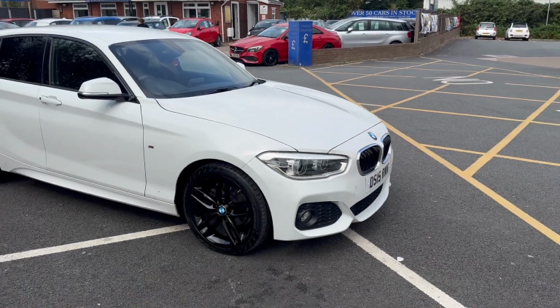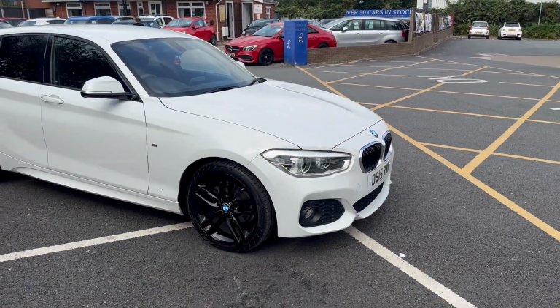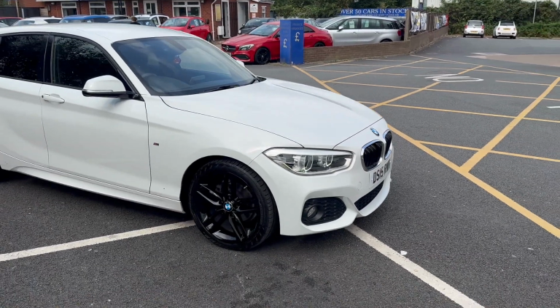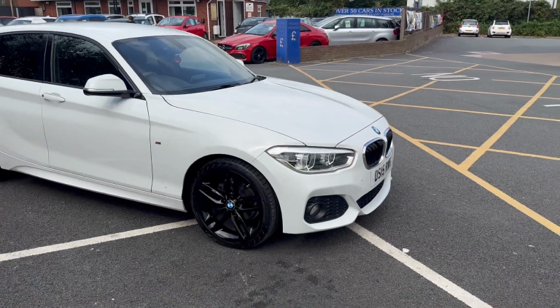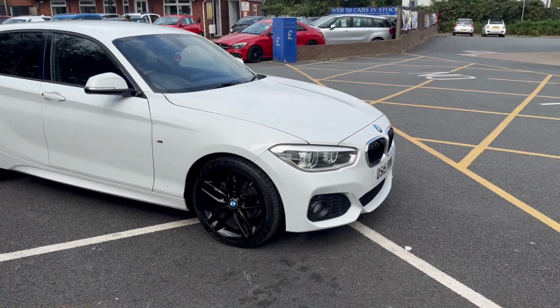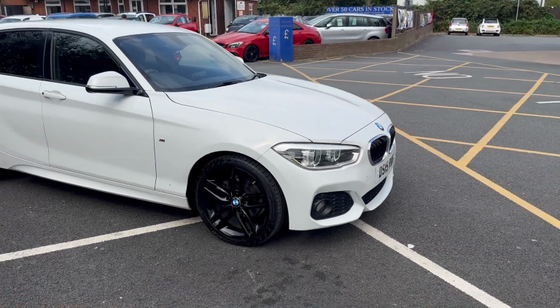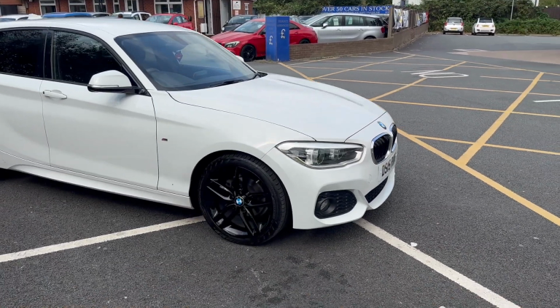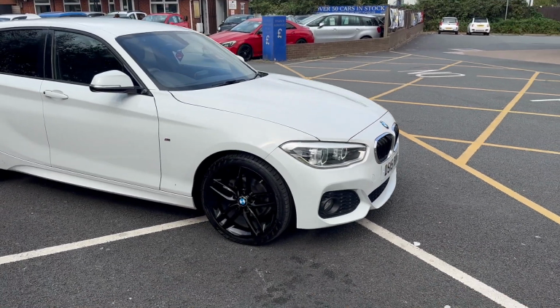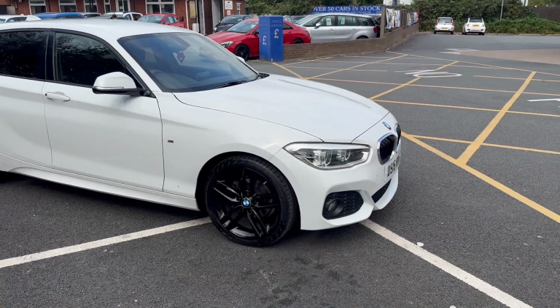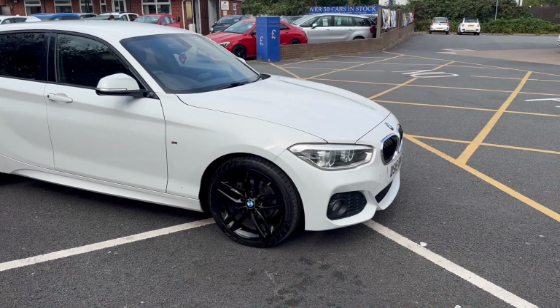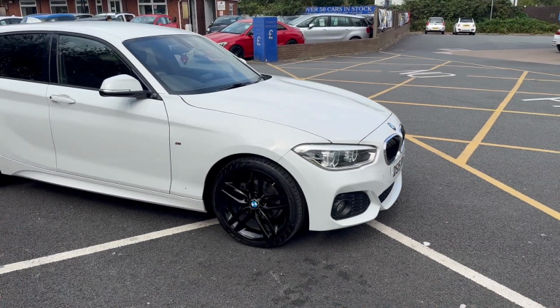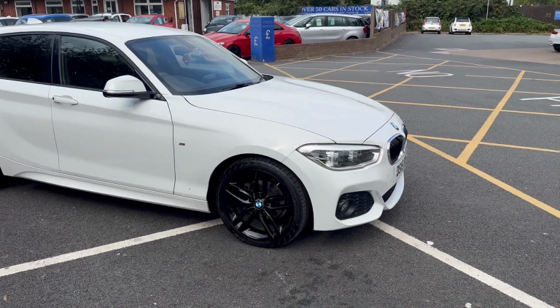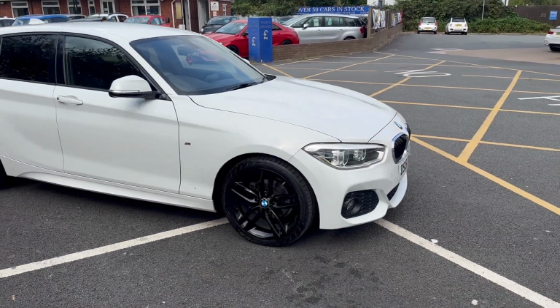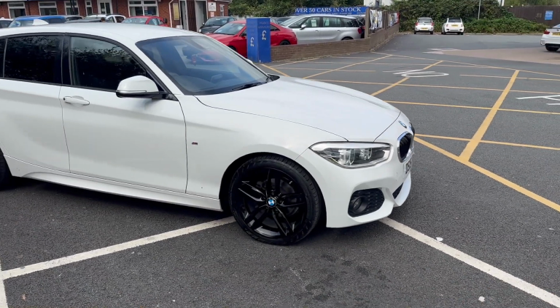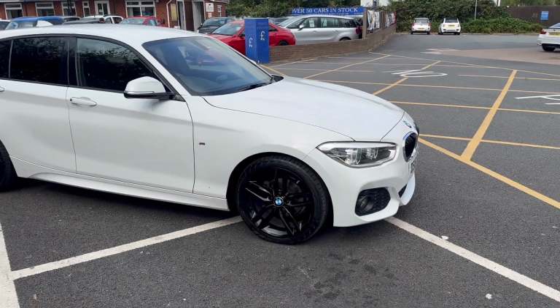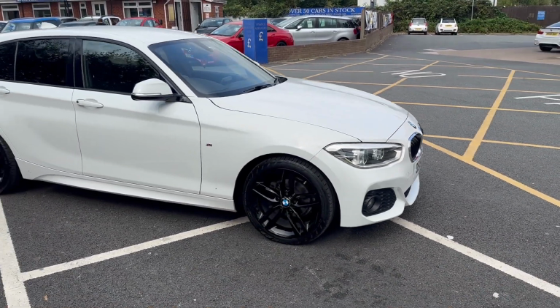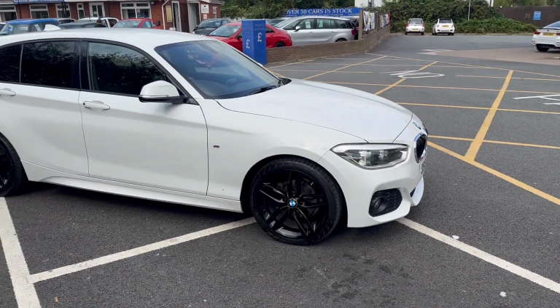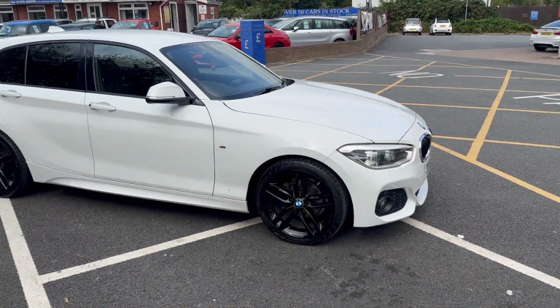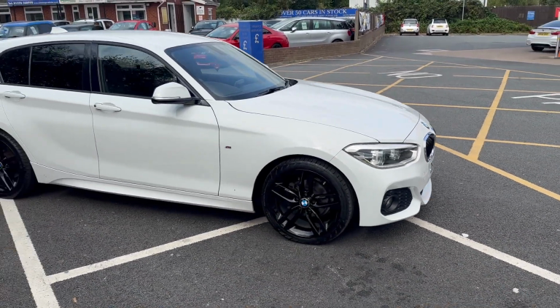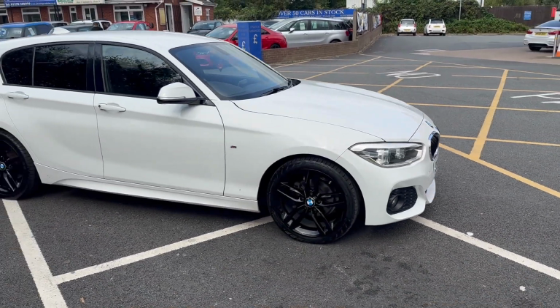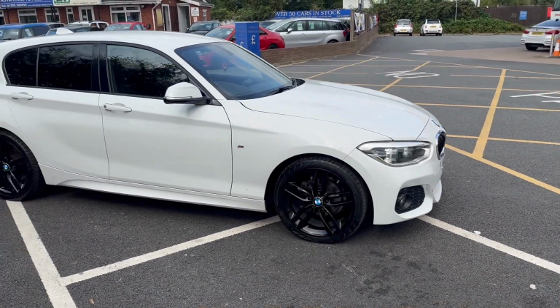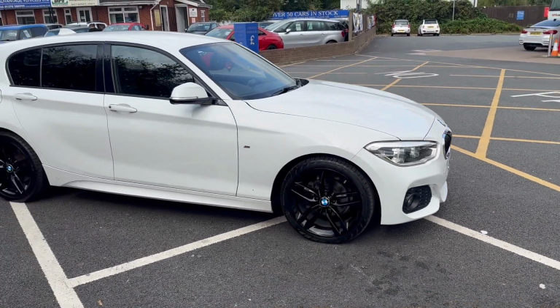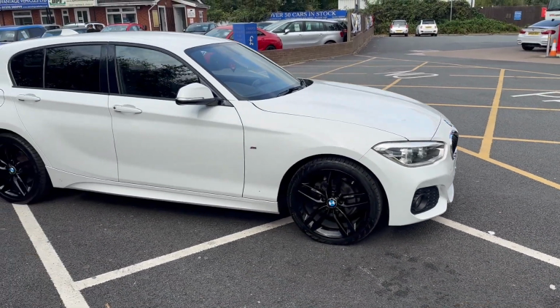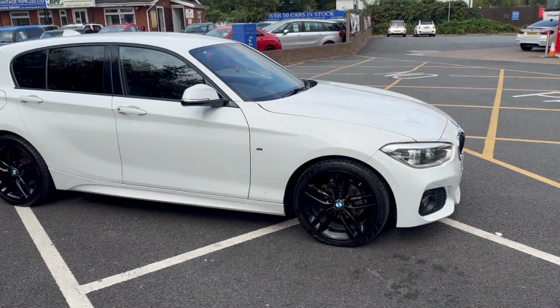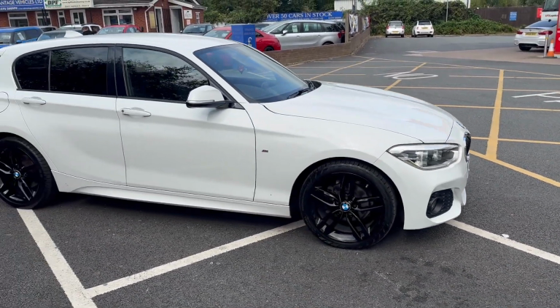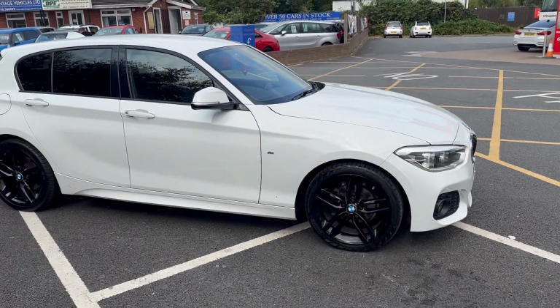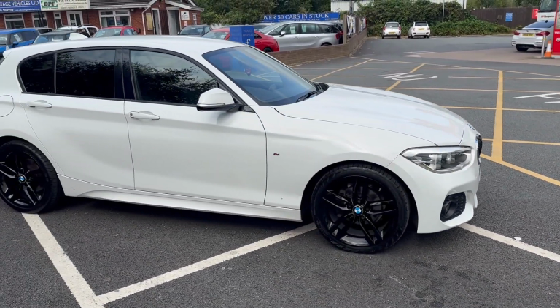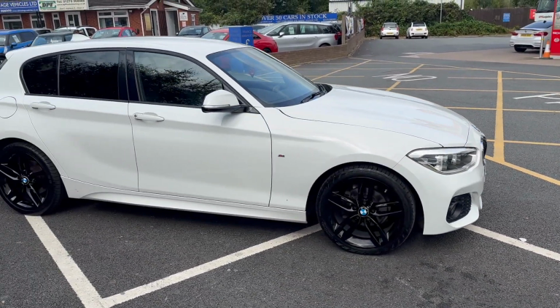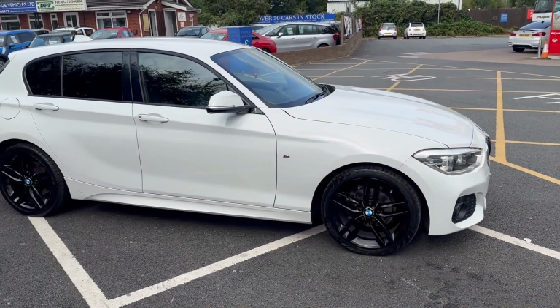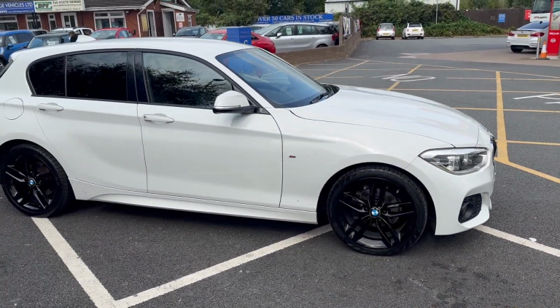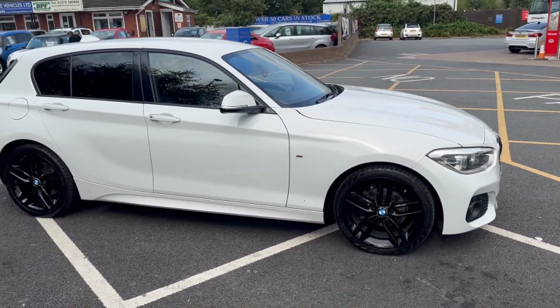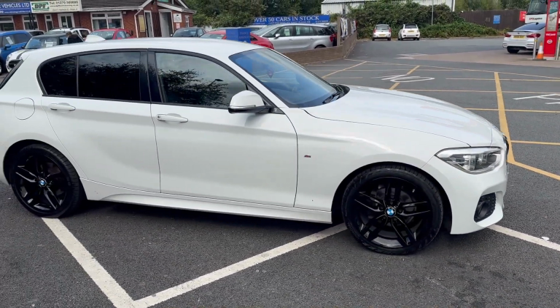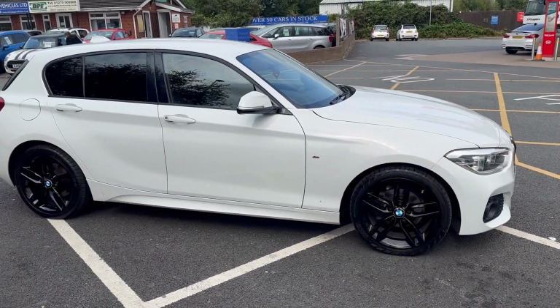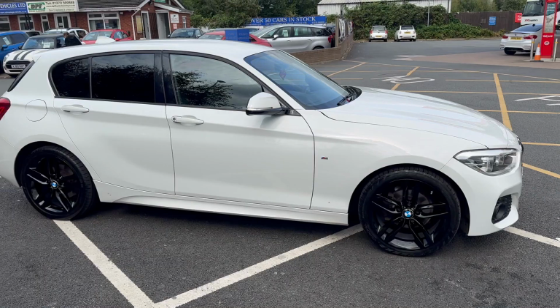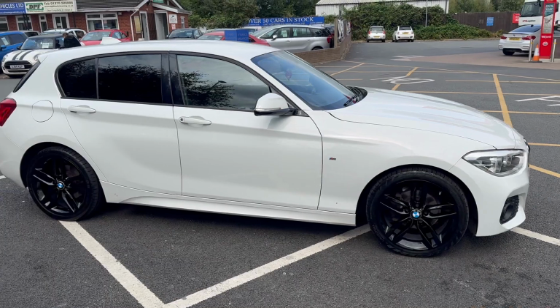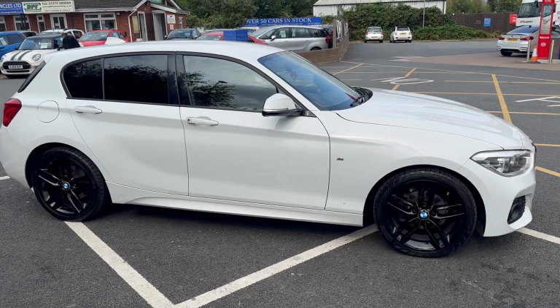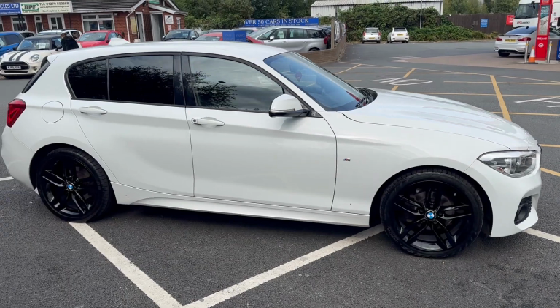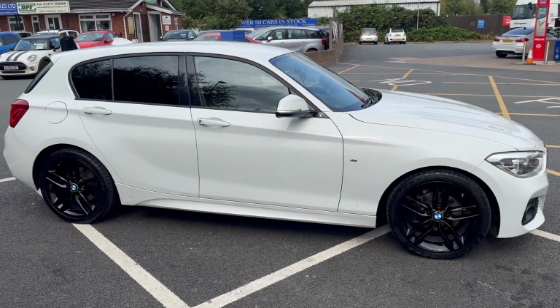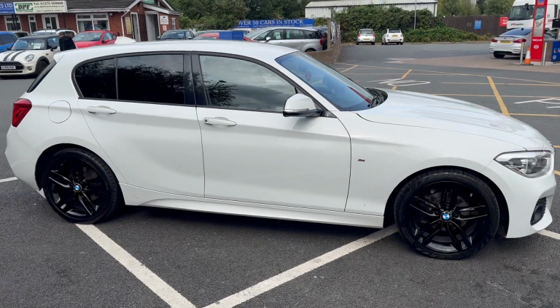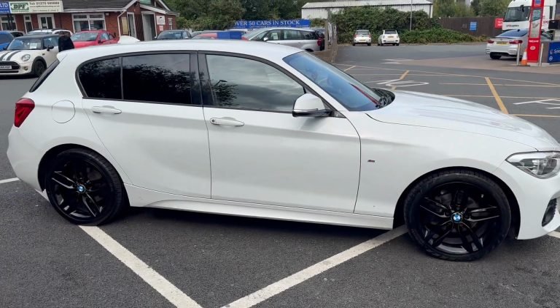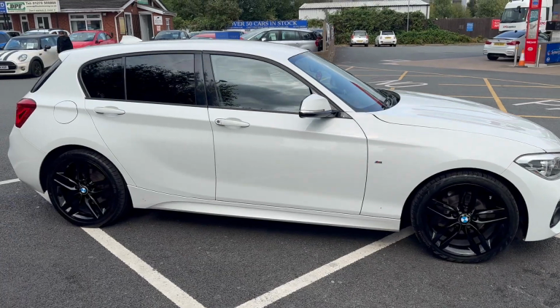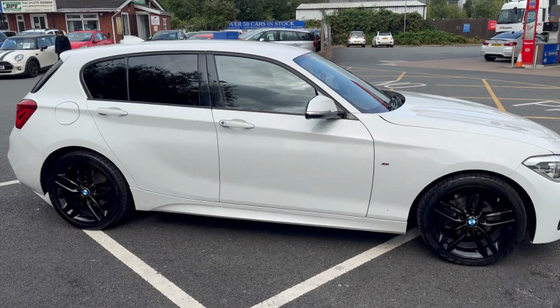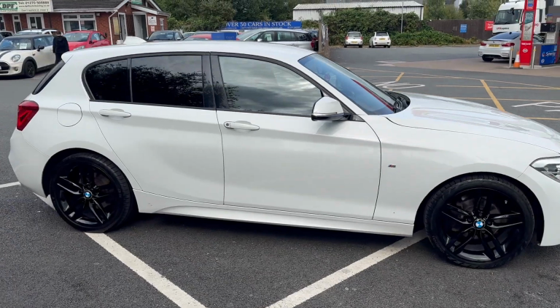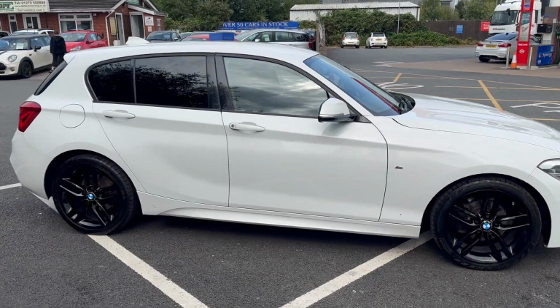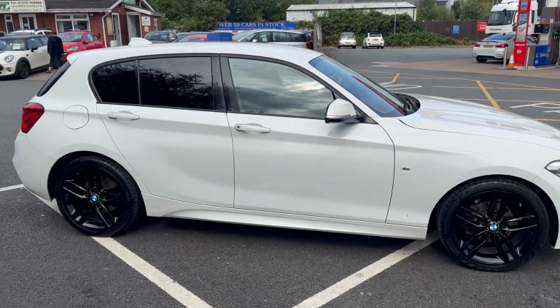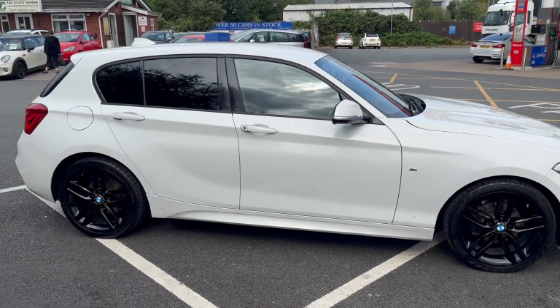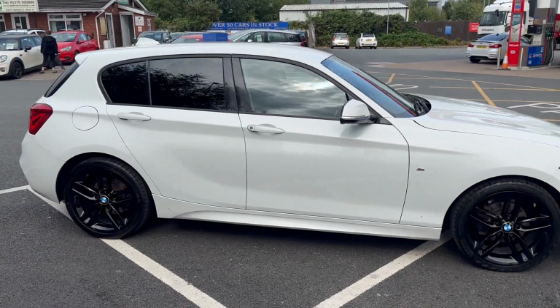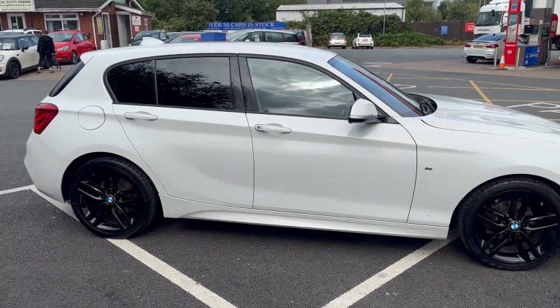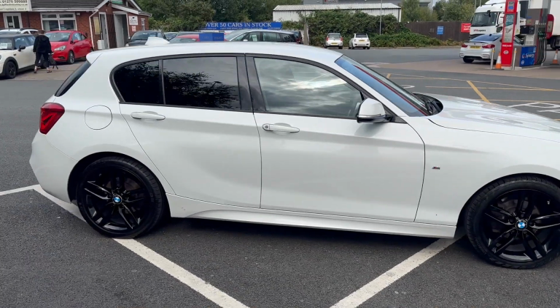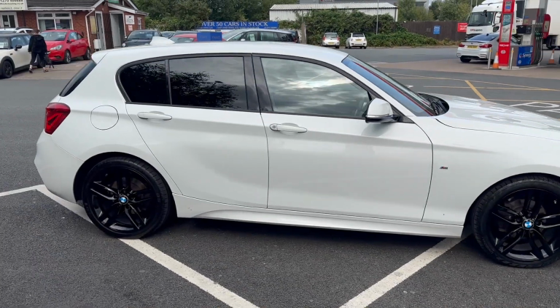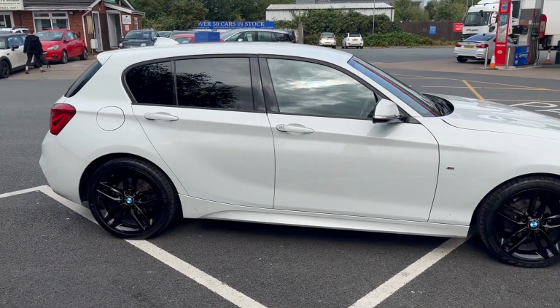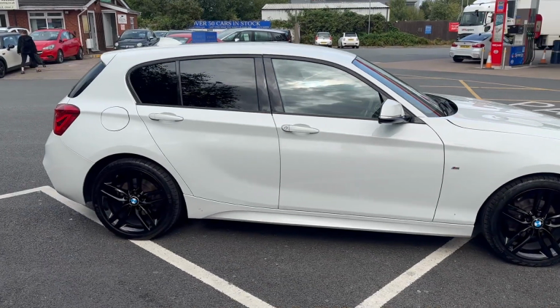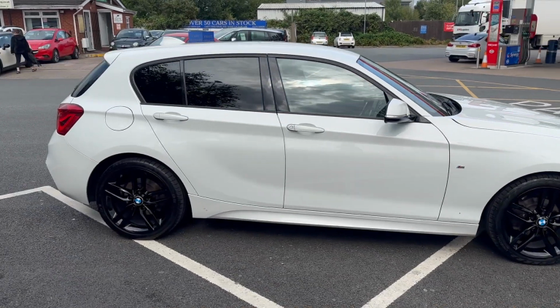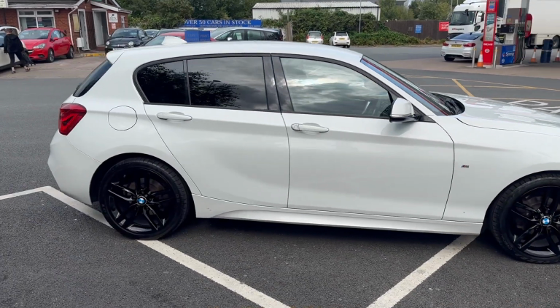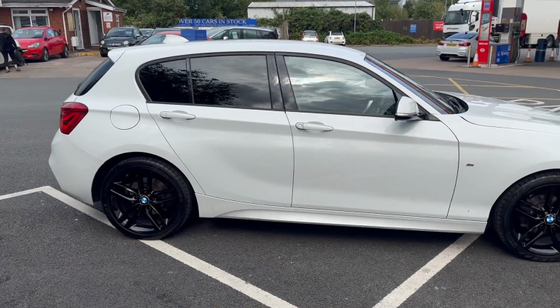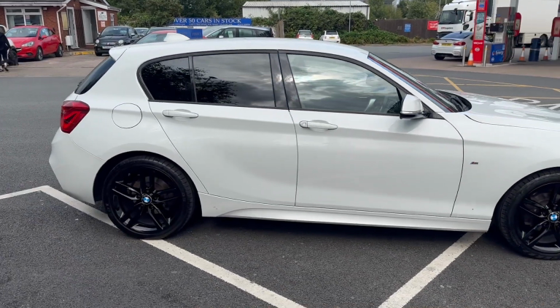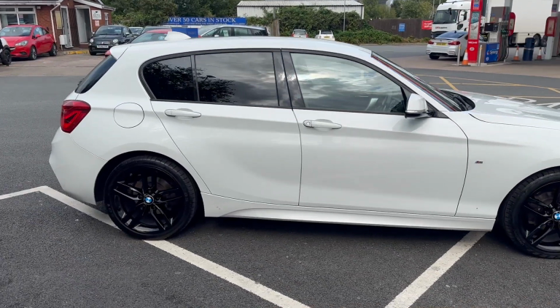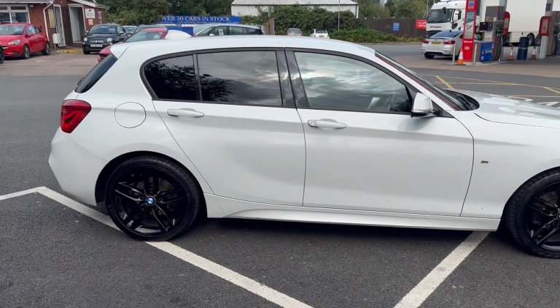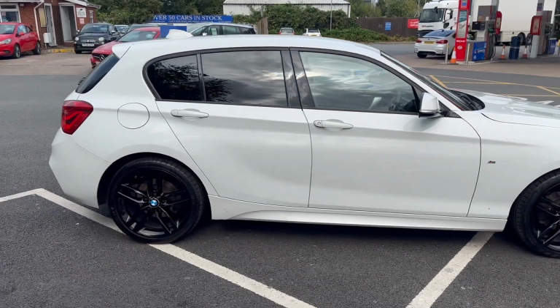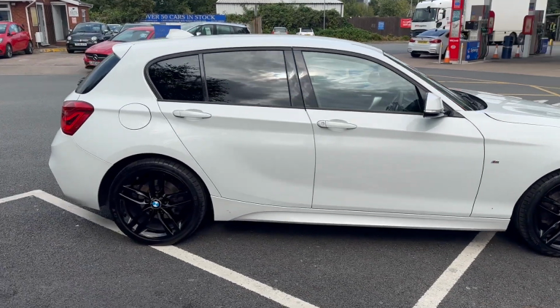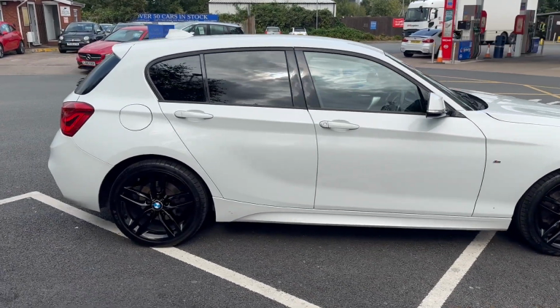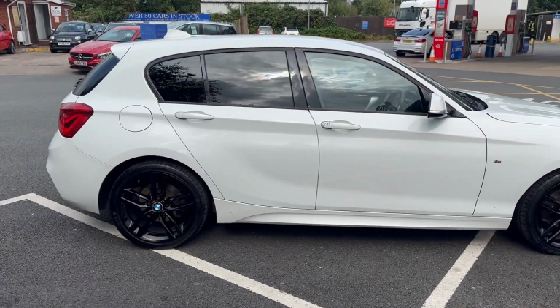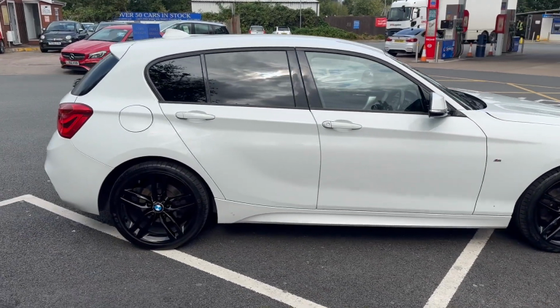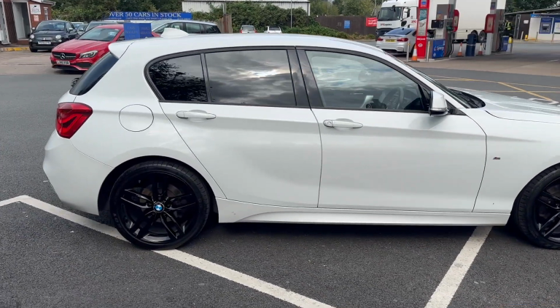Good morning everybody, it's Andy from Advantage Vehicles in Crib. I'm just going to walk and talk you around this new arrival BMW 1 Series.